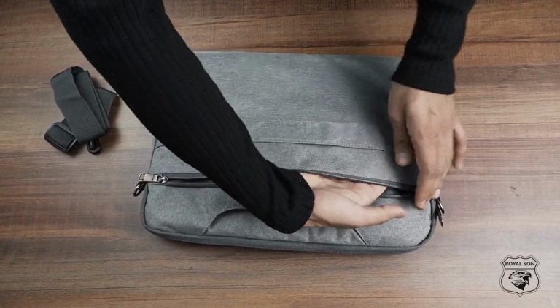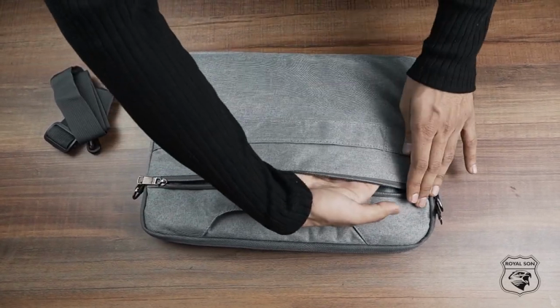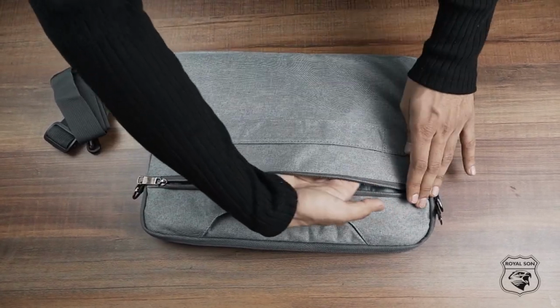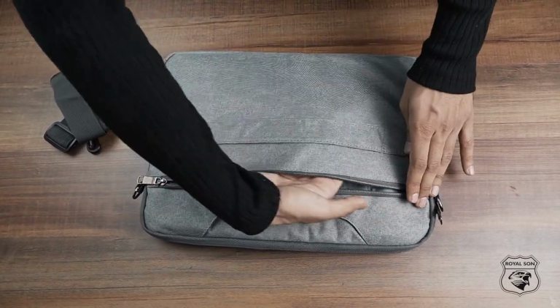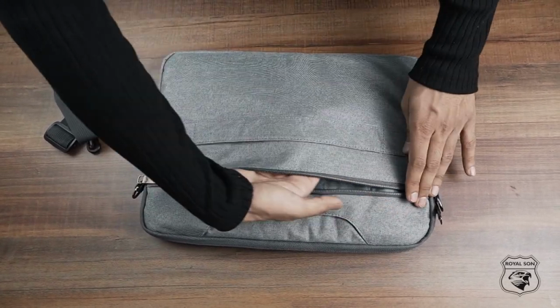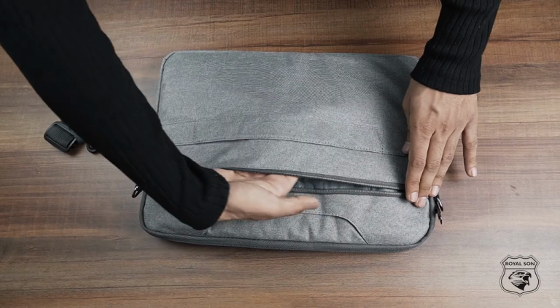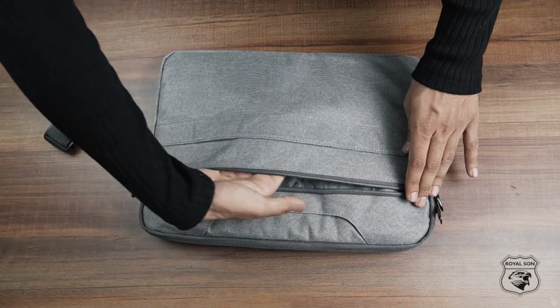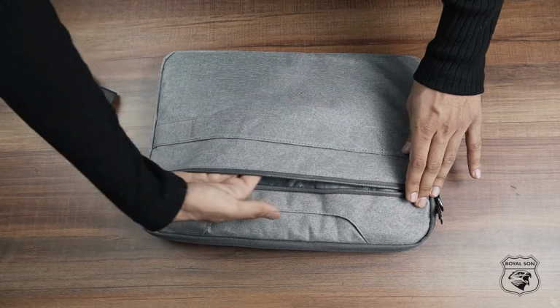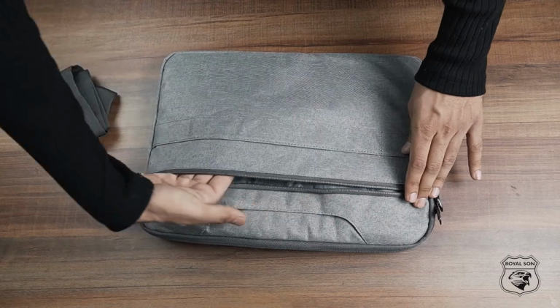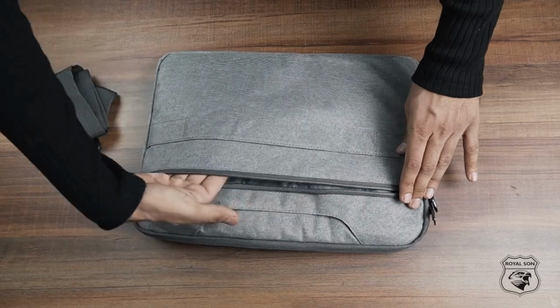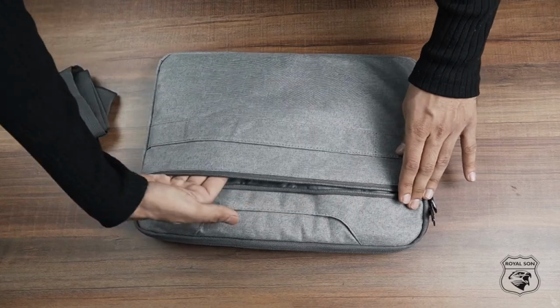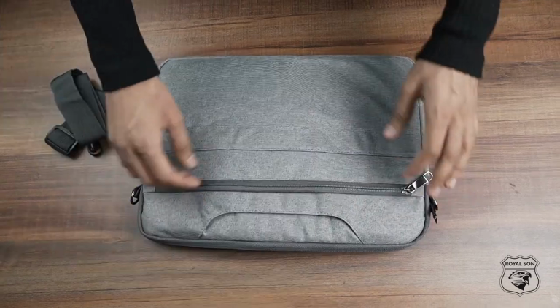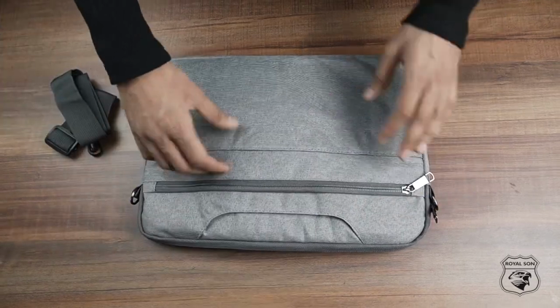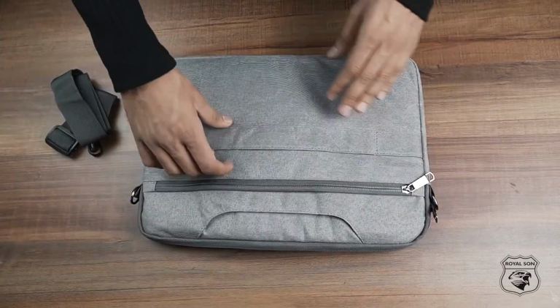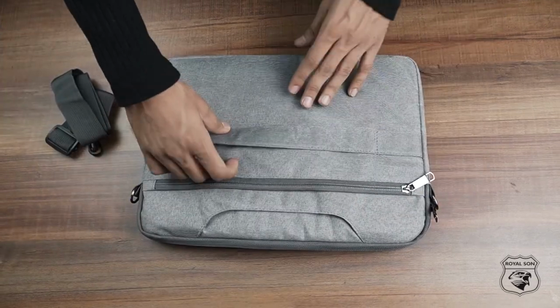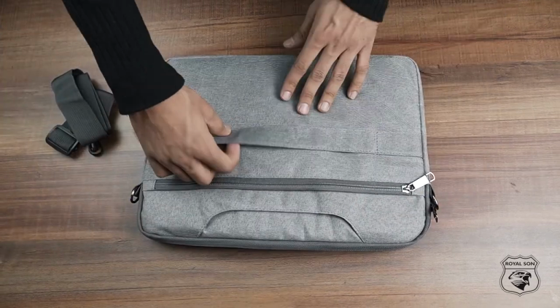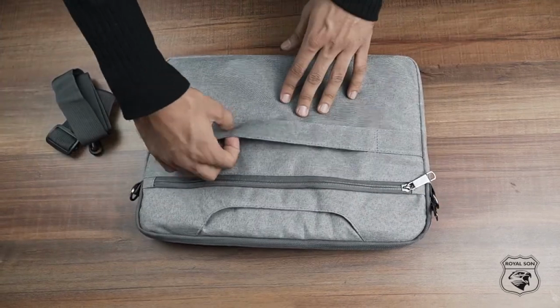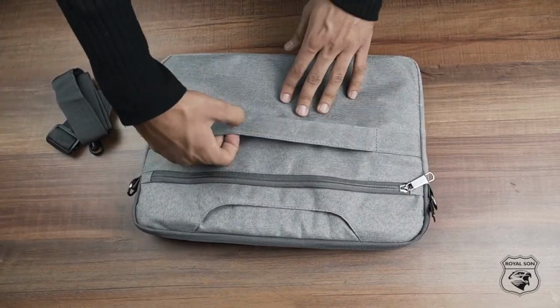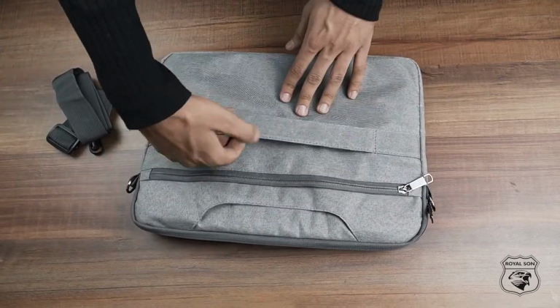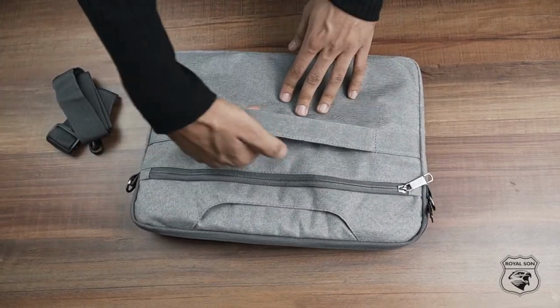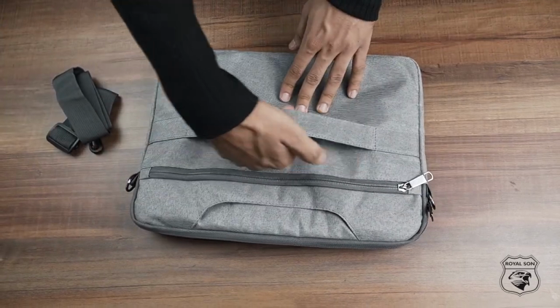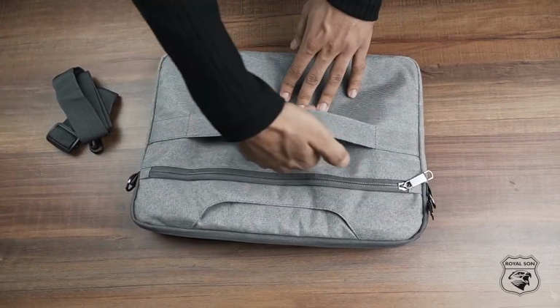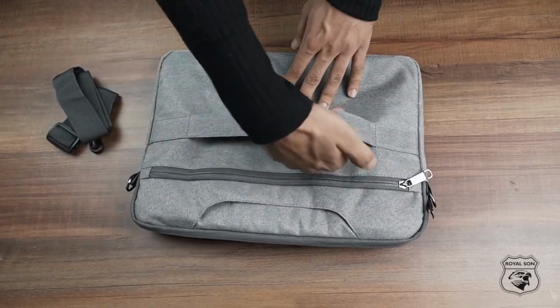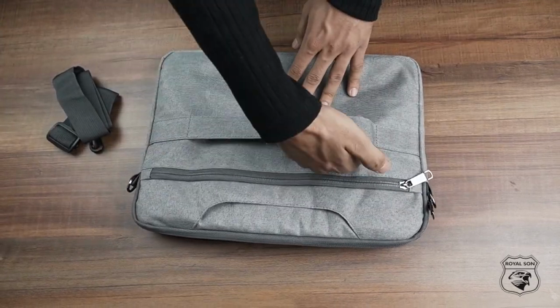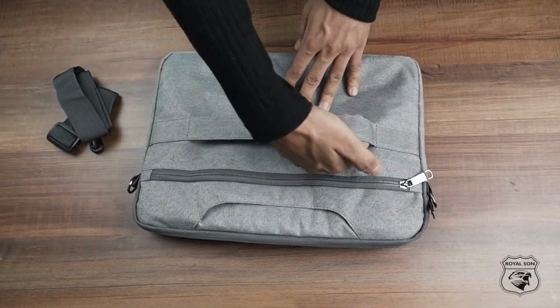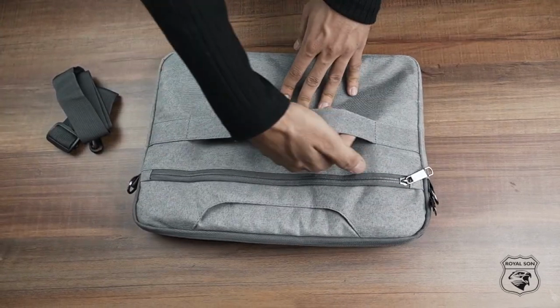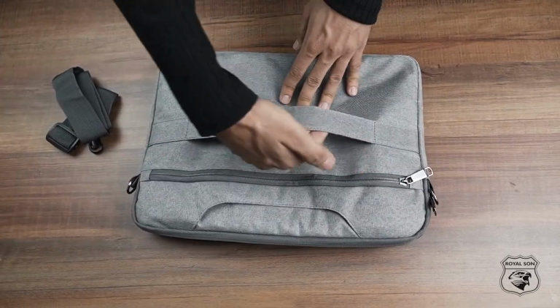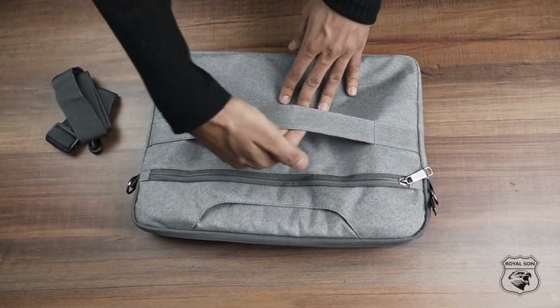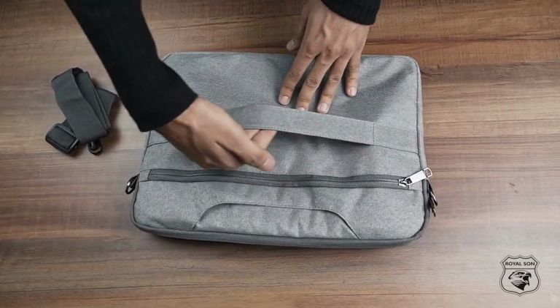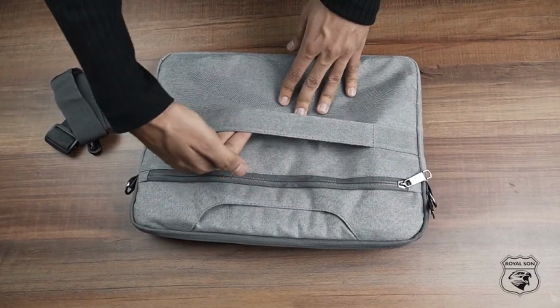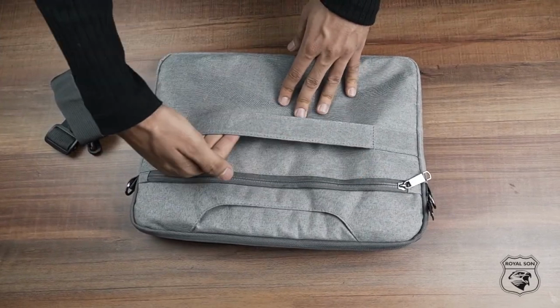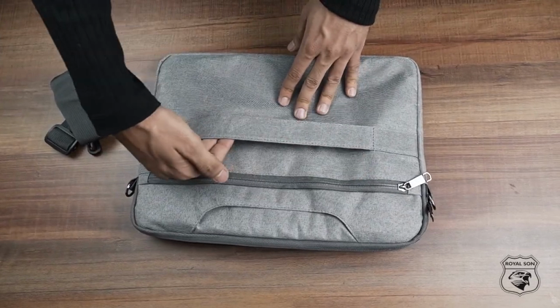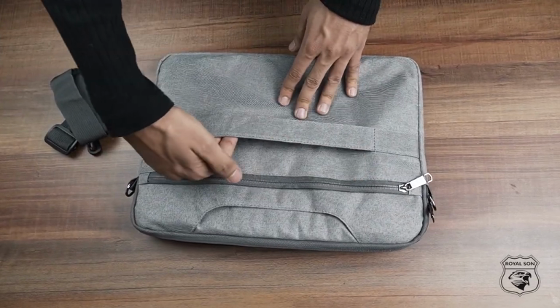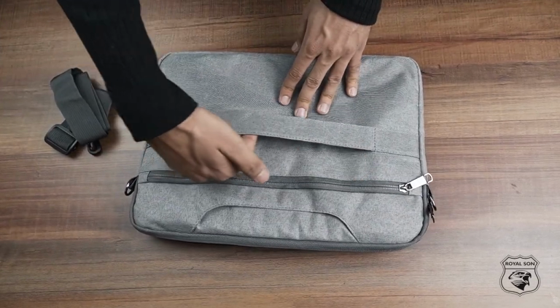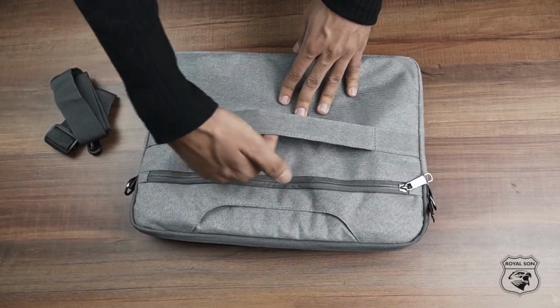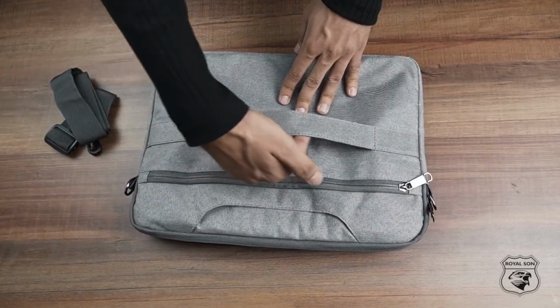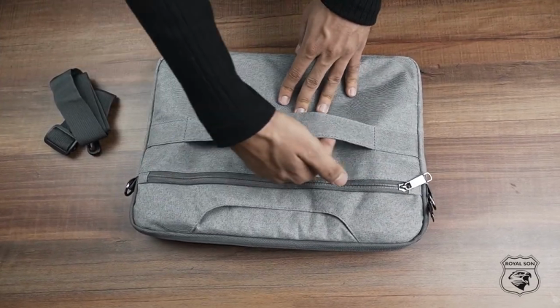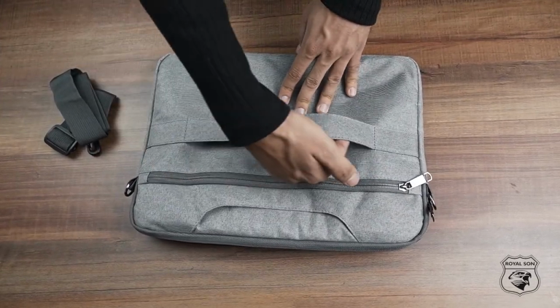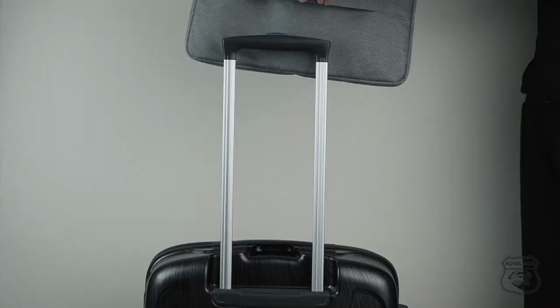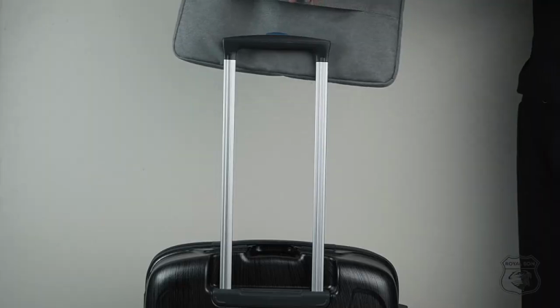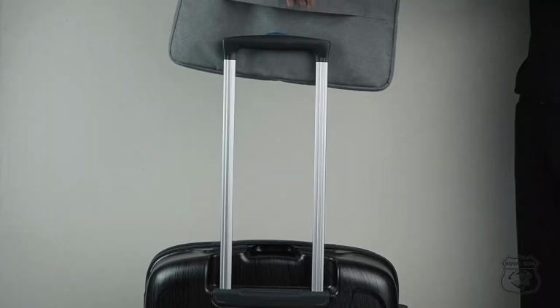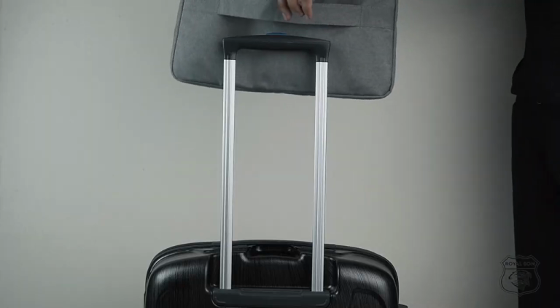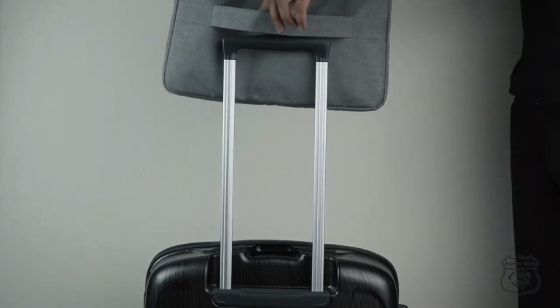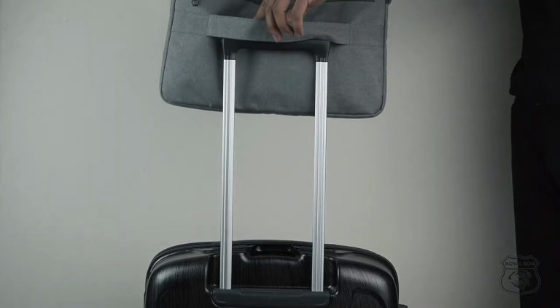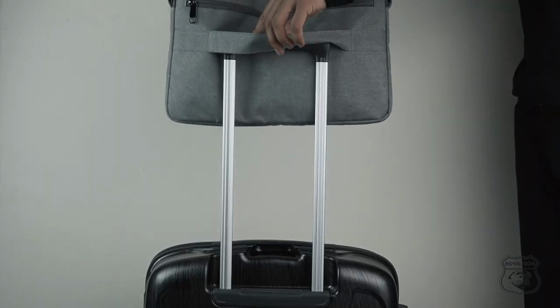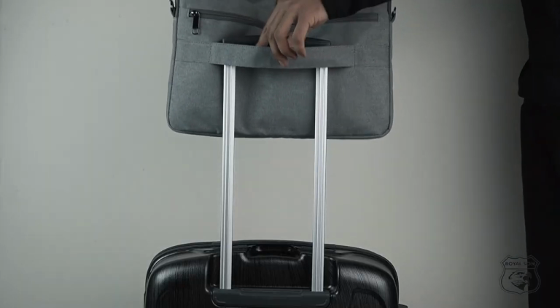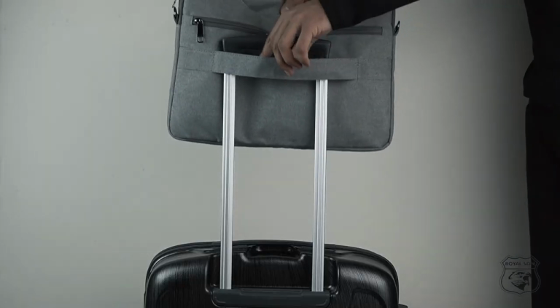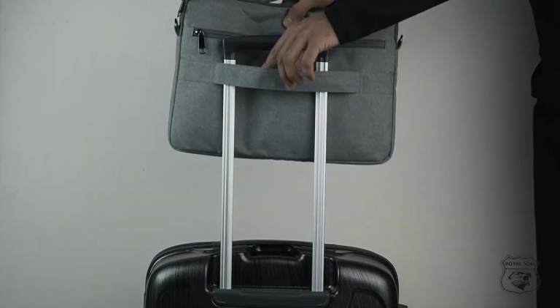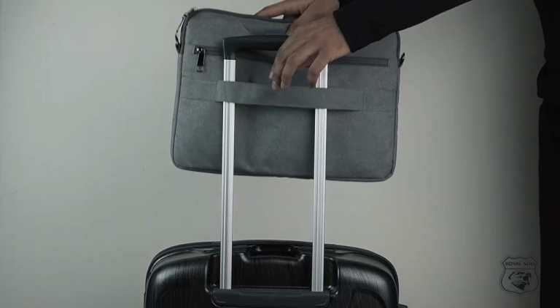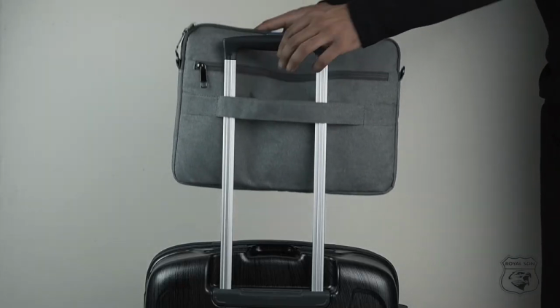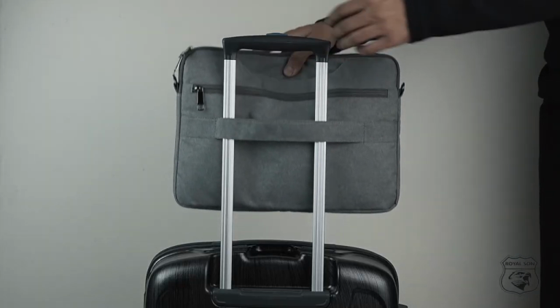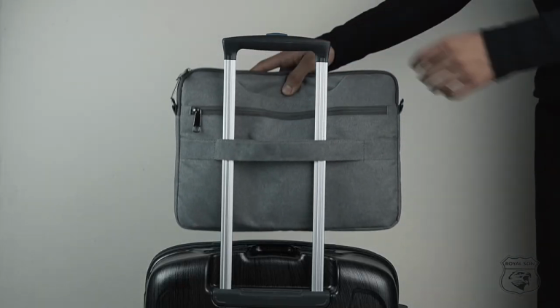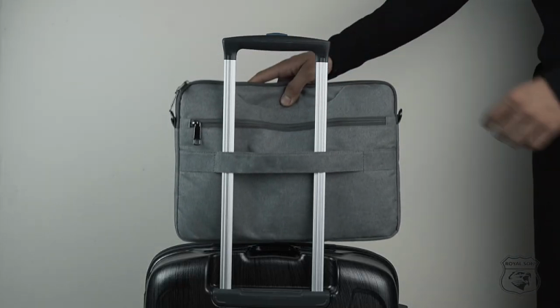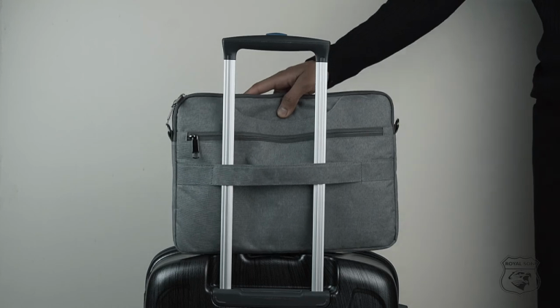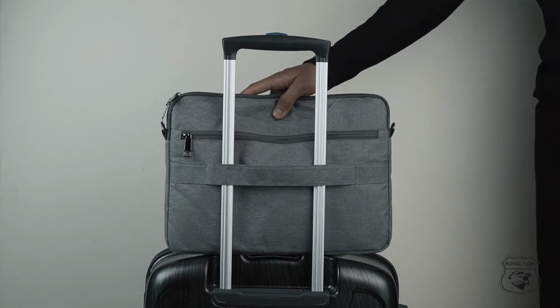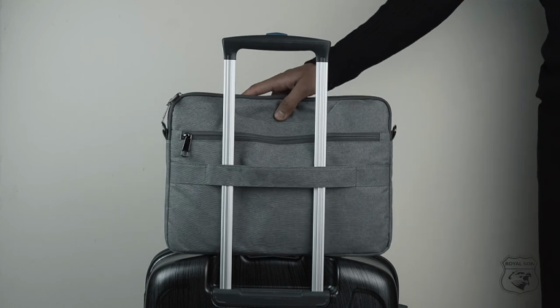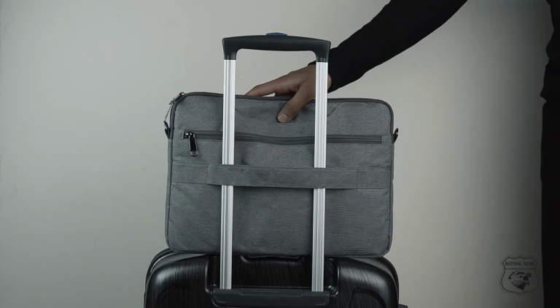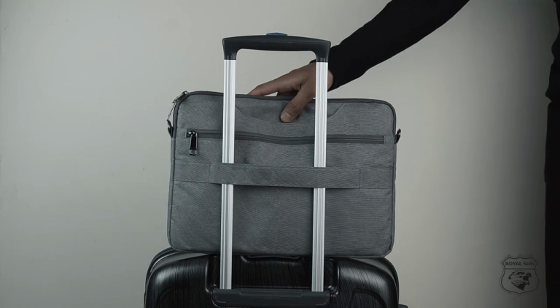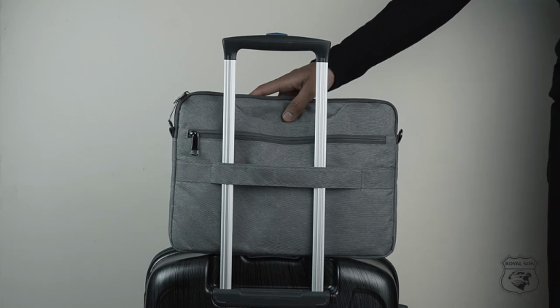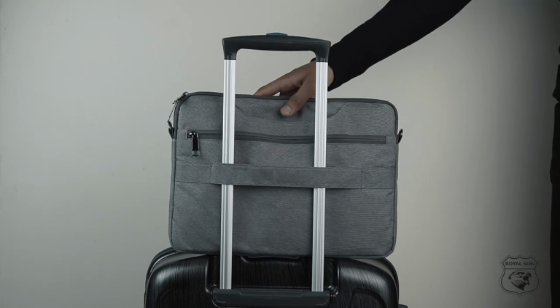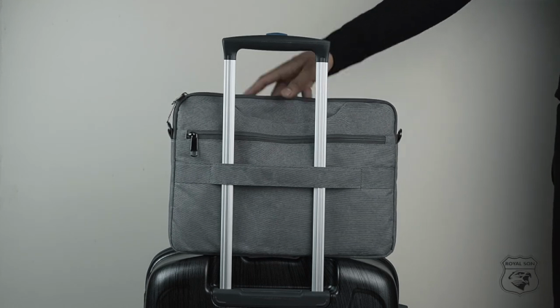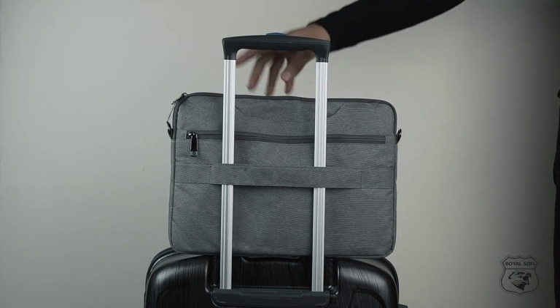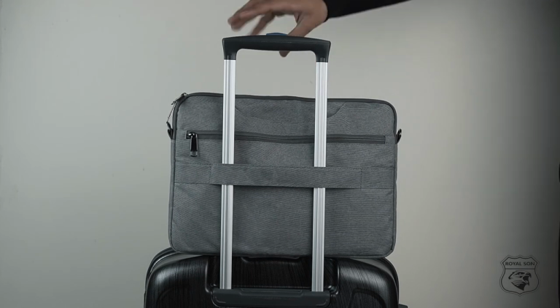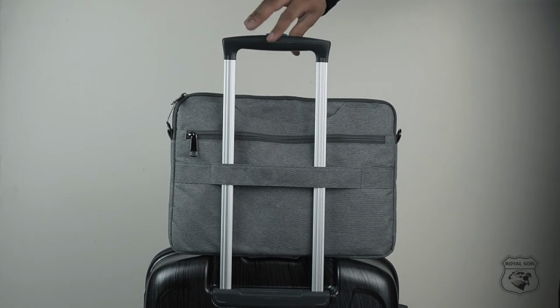At its back there is also a luggage strap which helps you easily fix the backpack from the handle of the trolley.